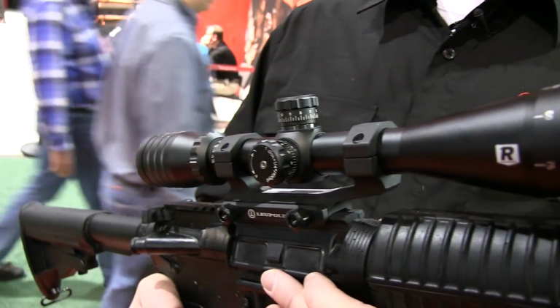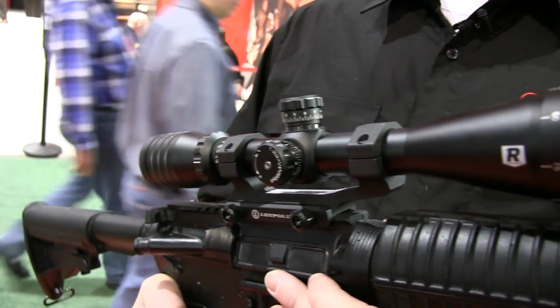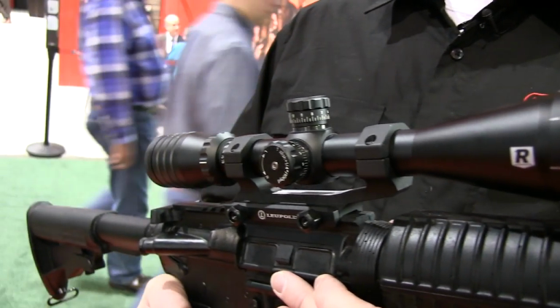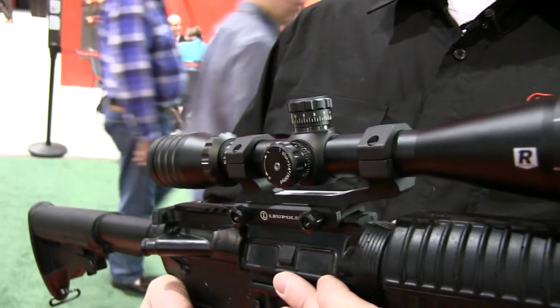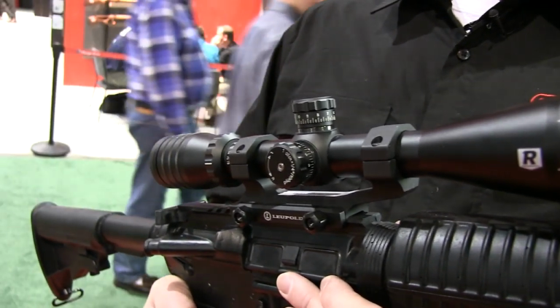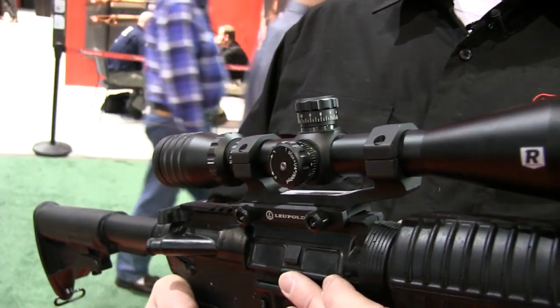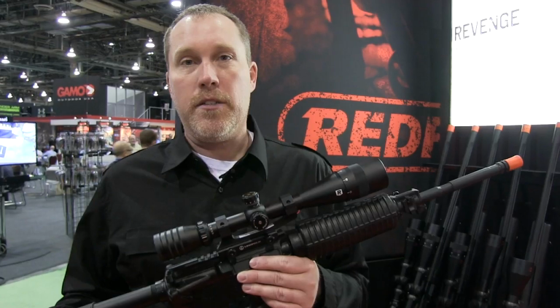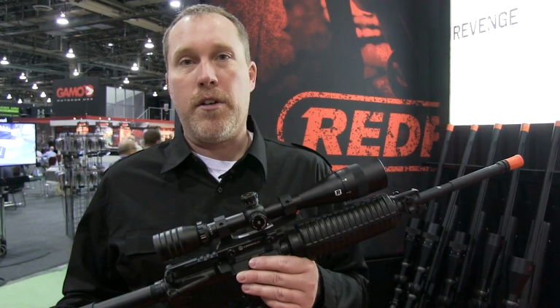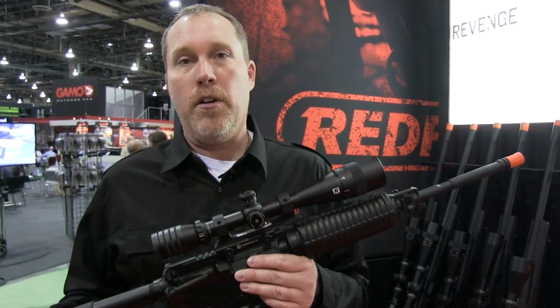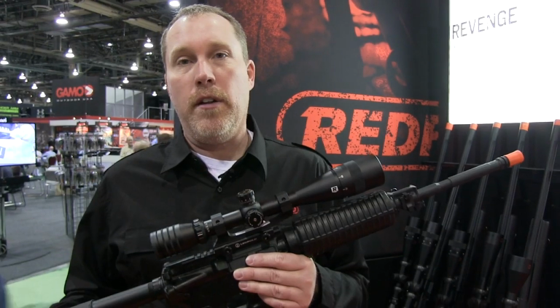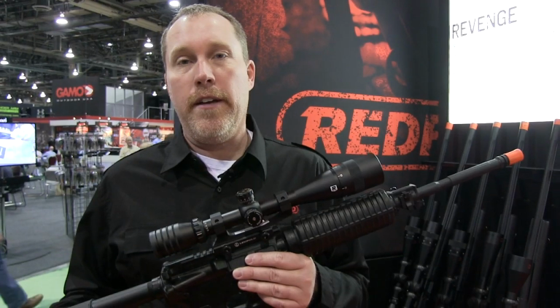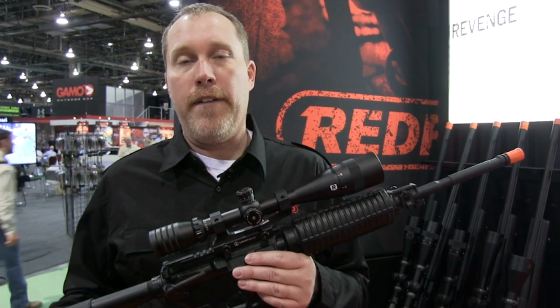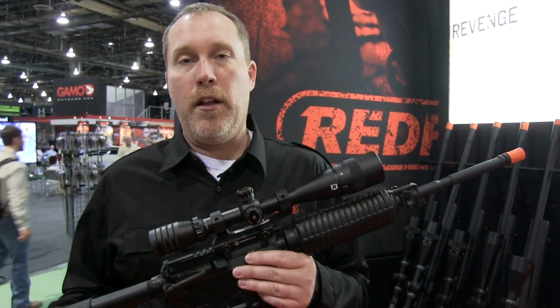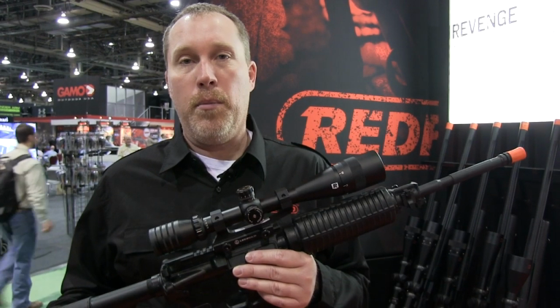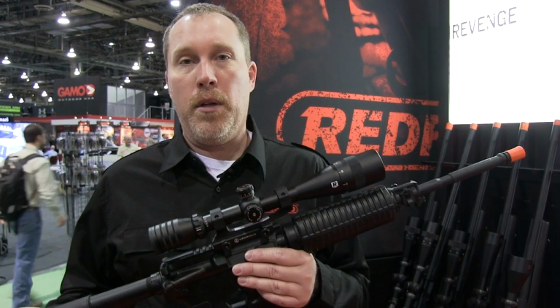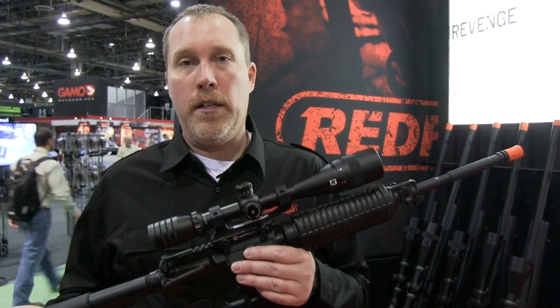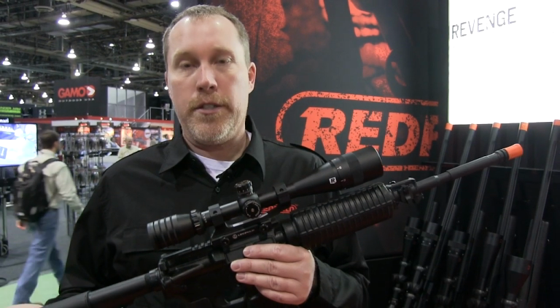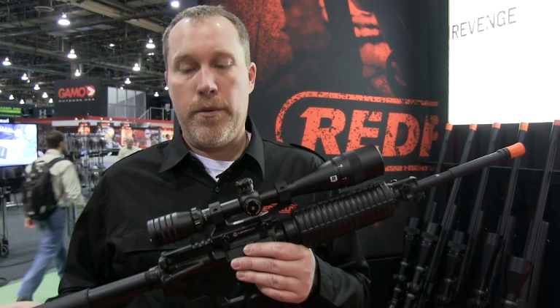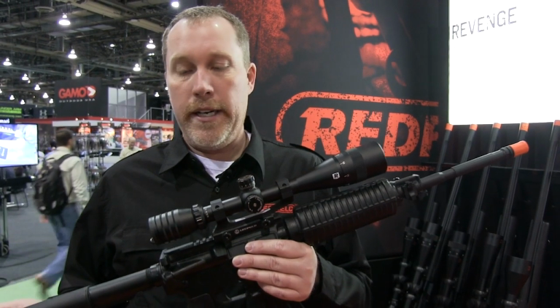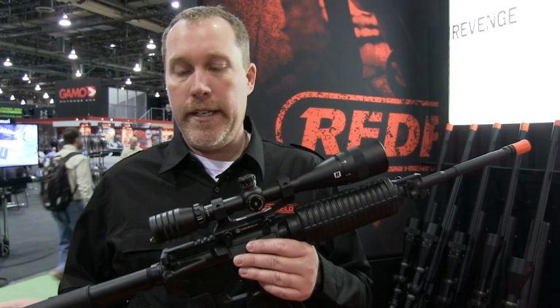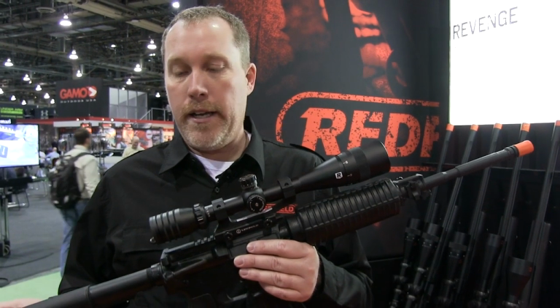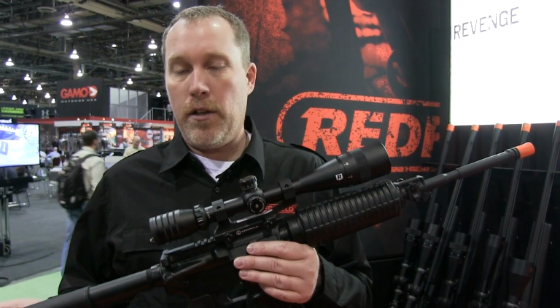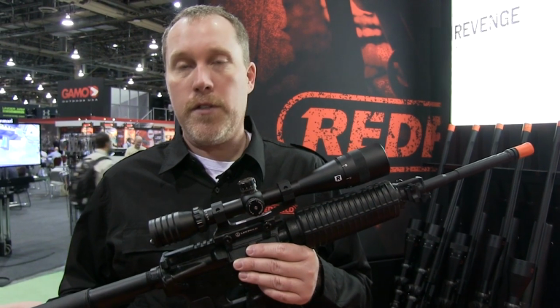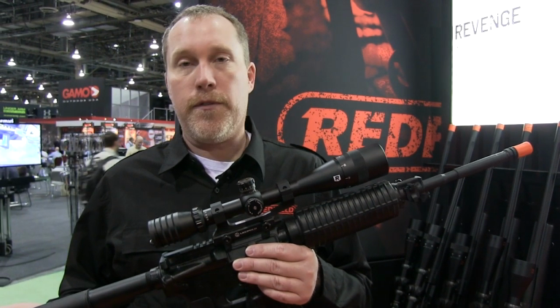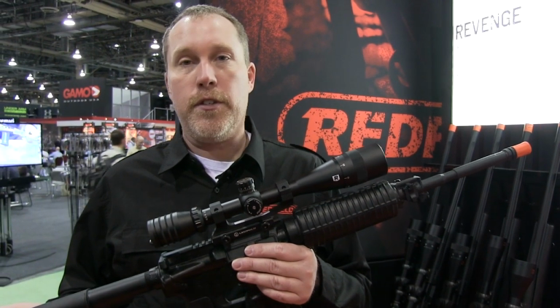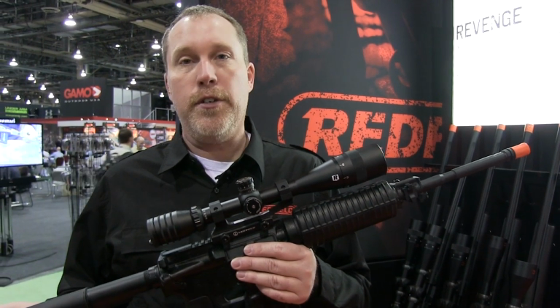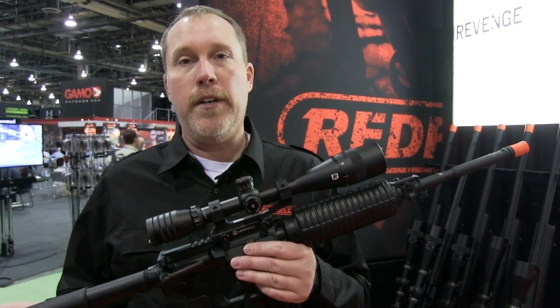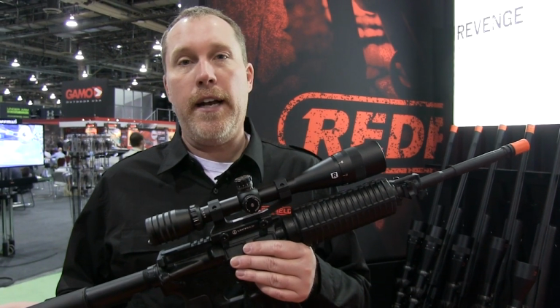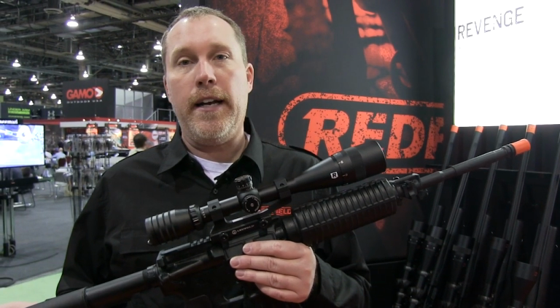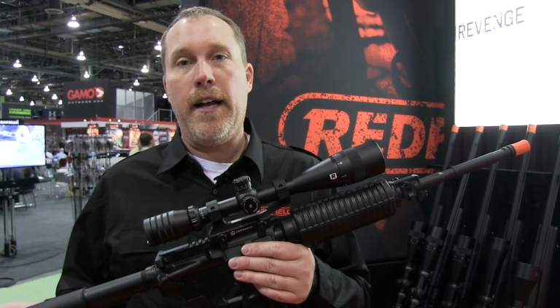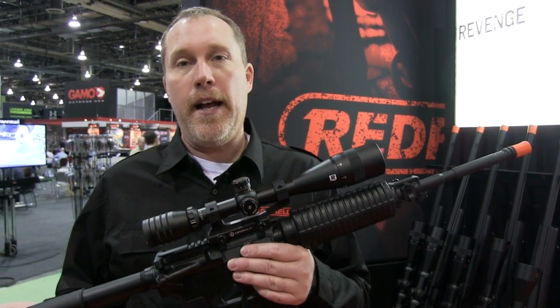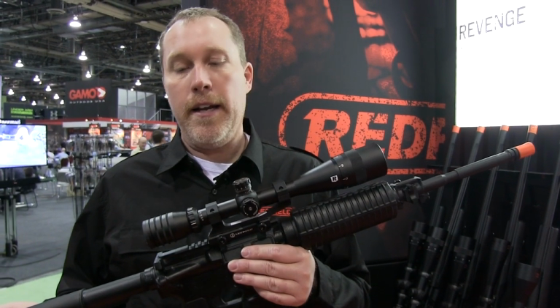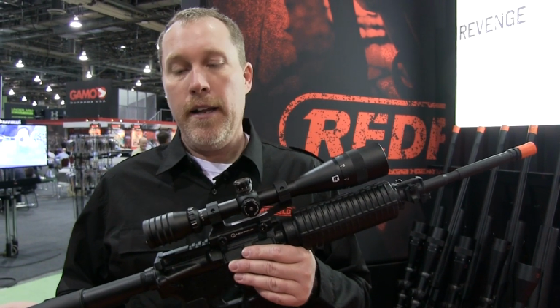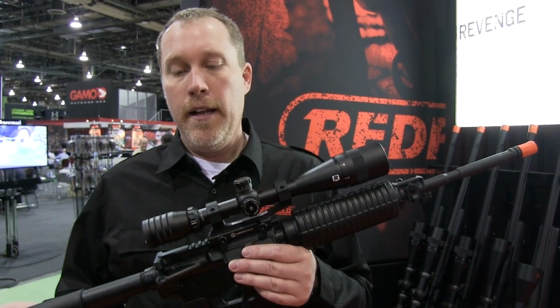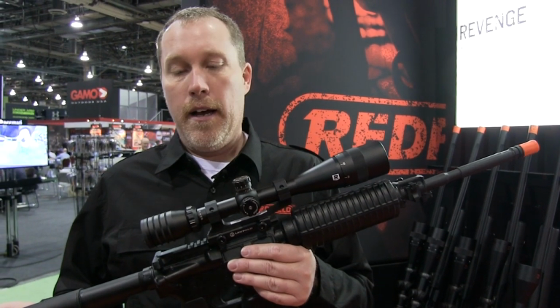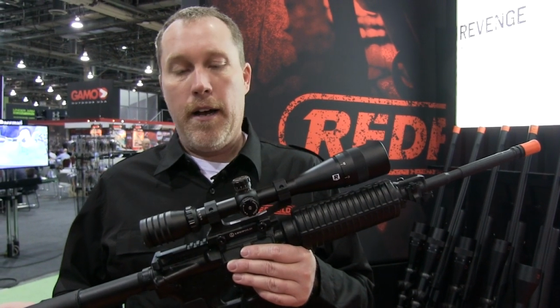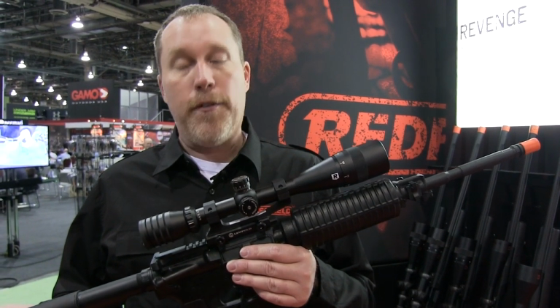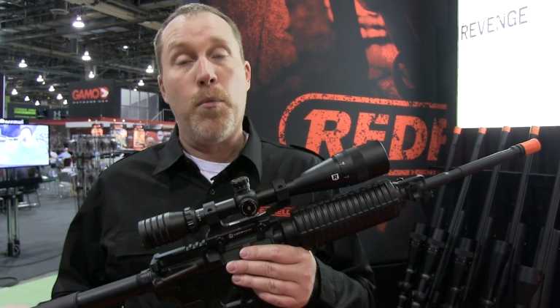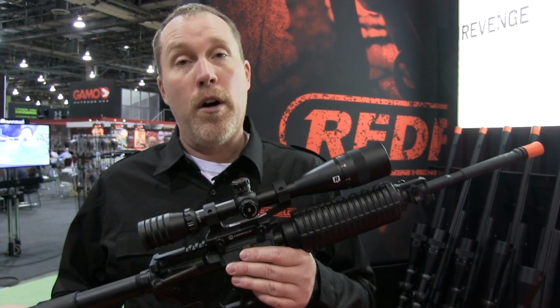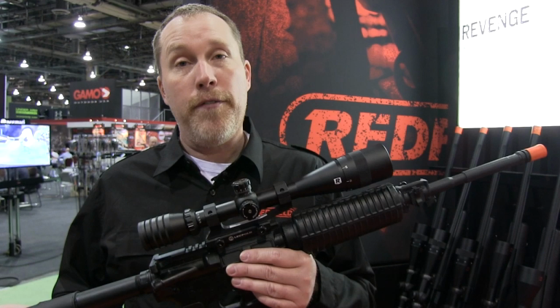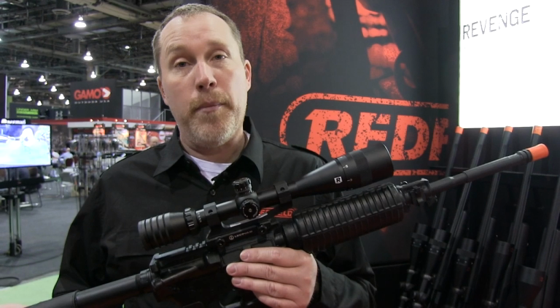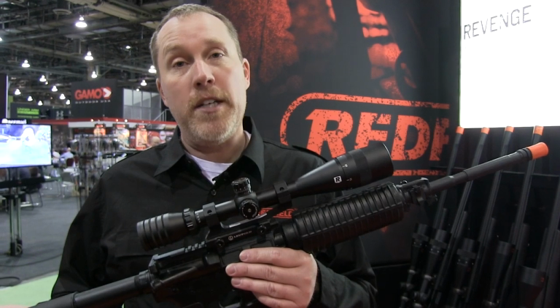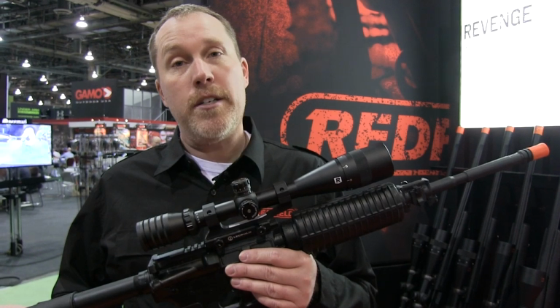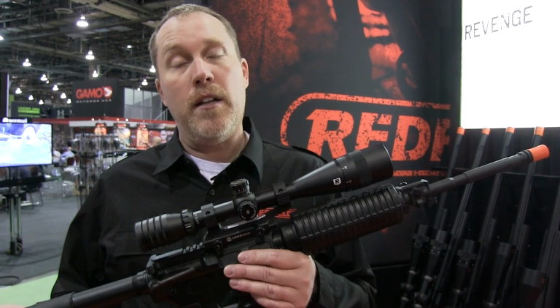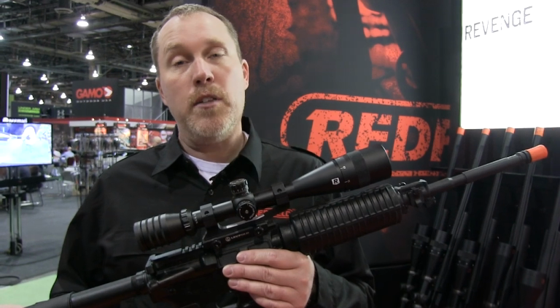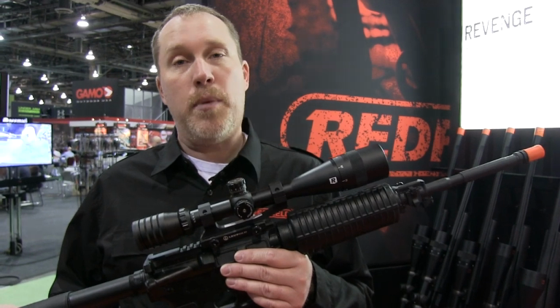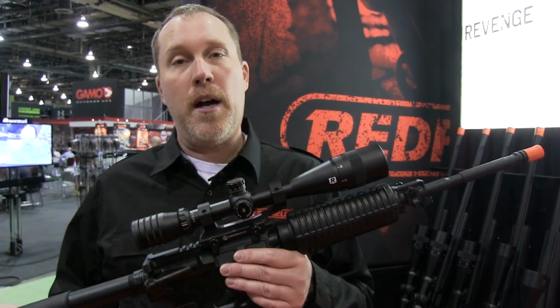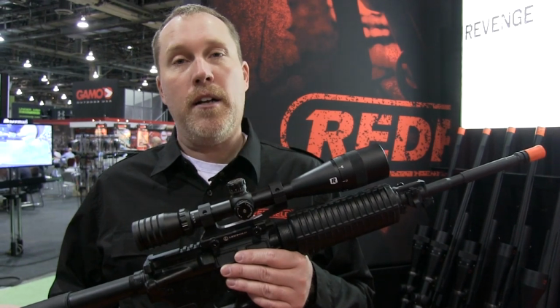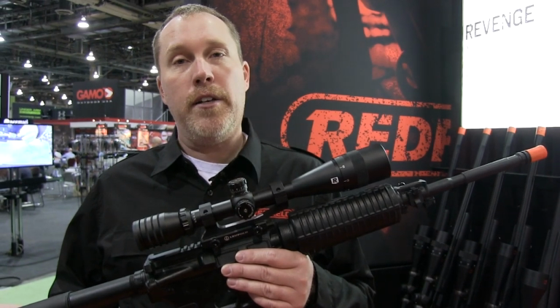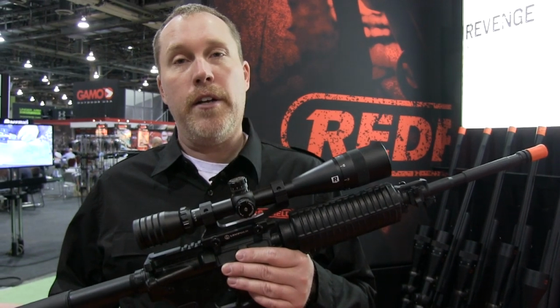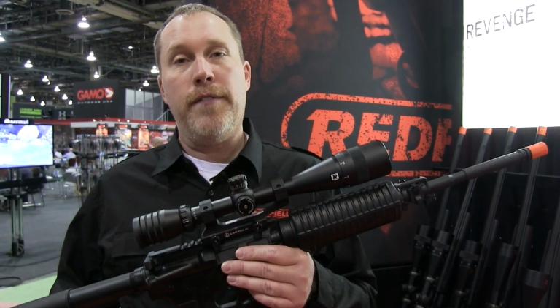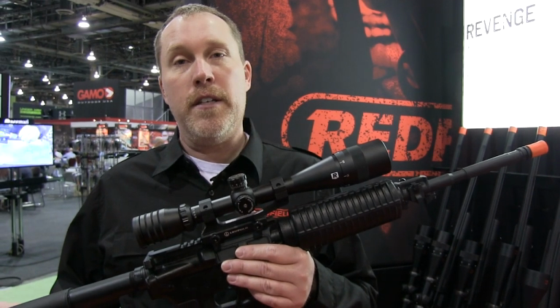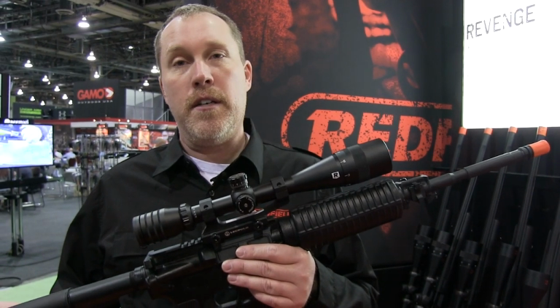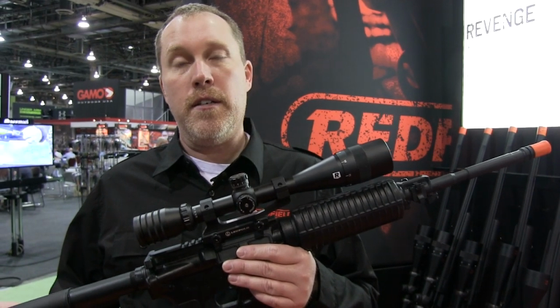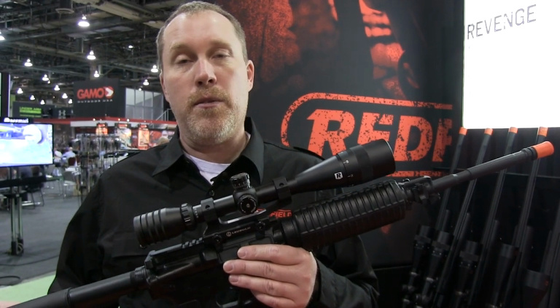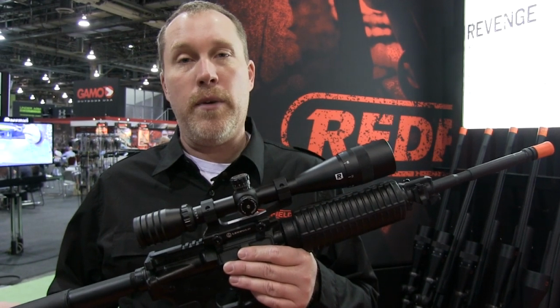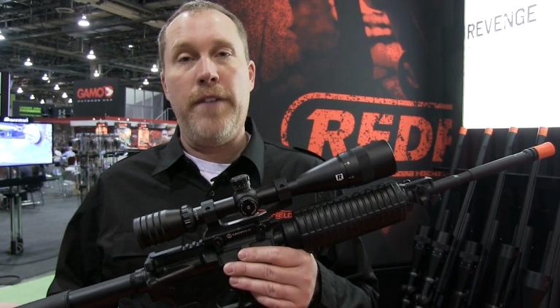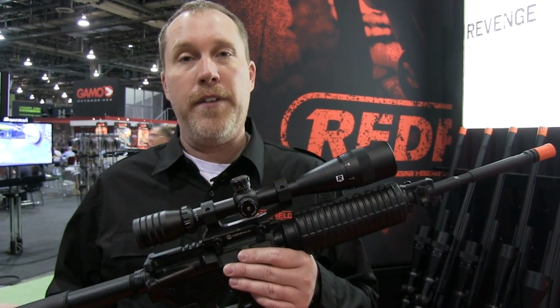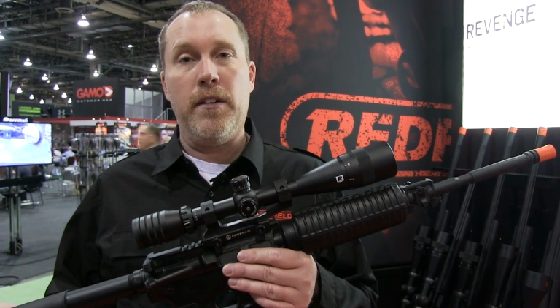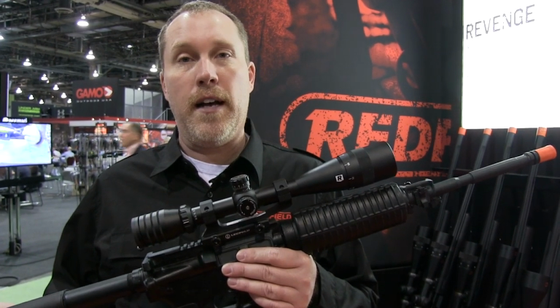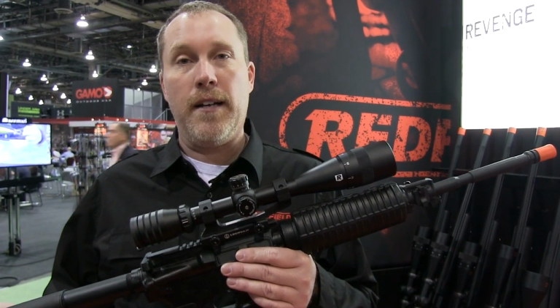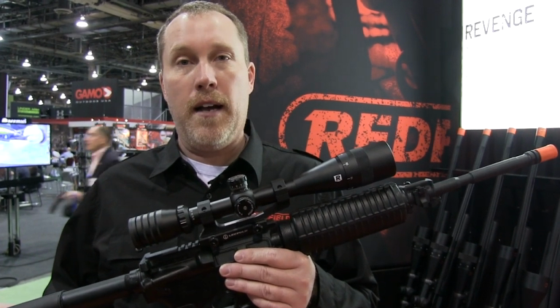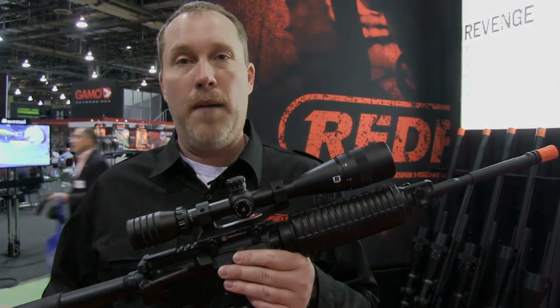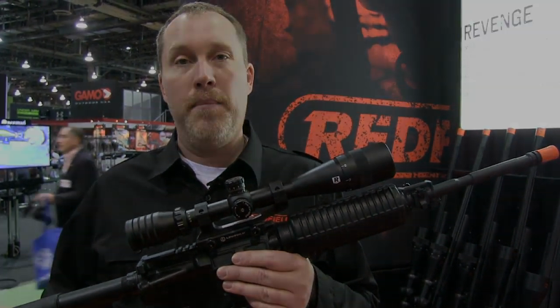This product is currently available at your retailers for $2.99. For more information on this product, you can visit us at Redfield.com.